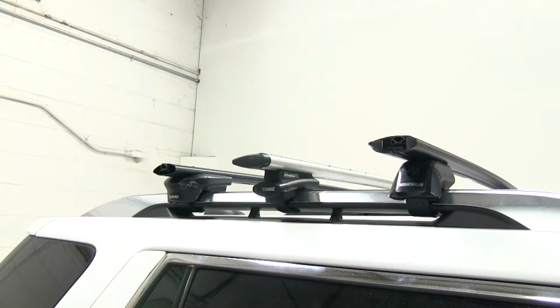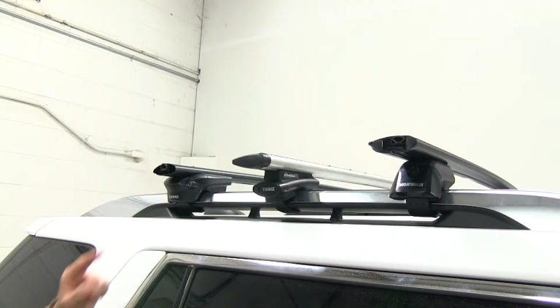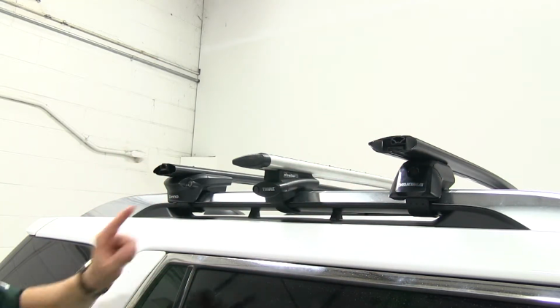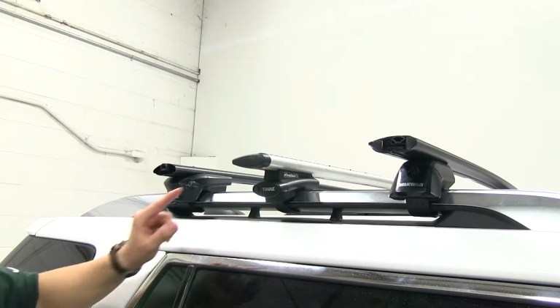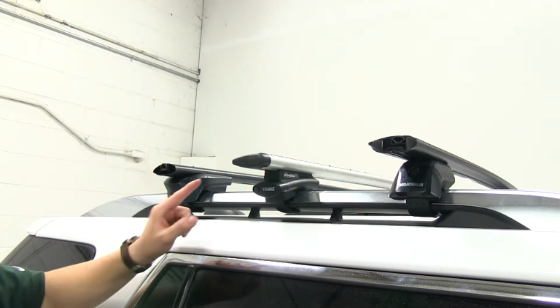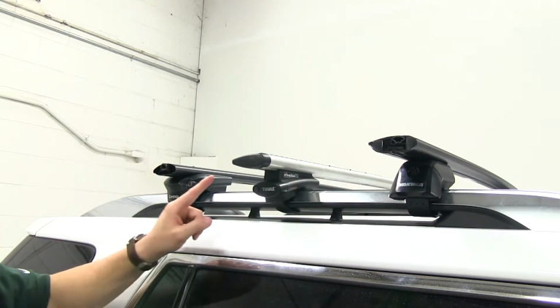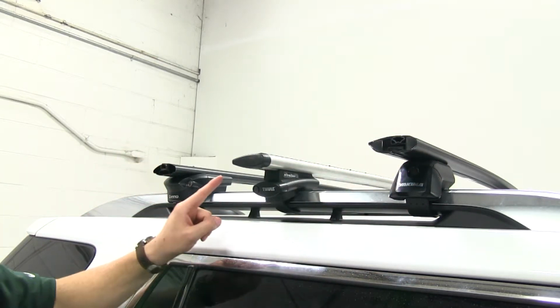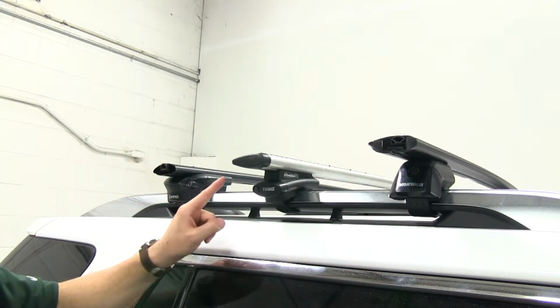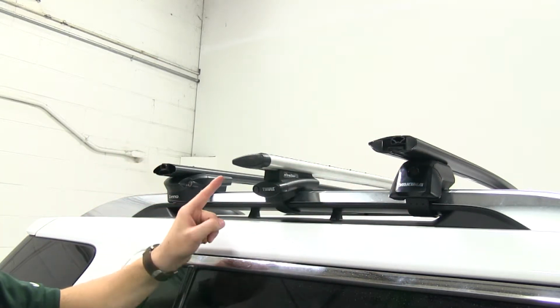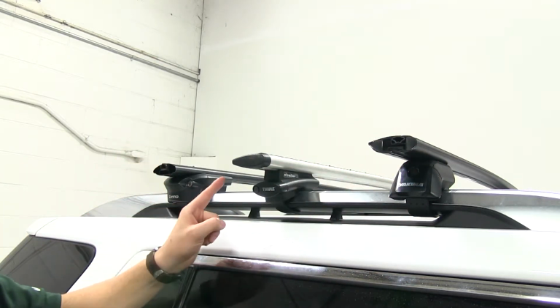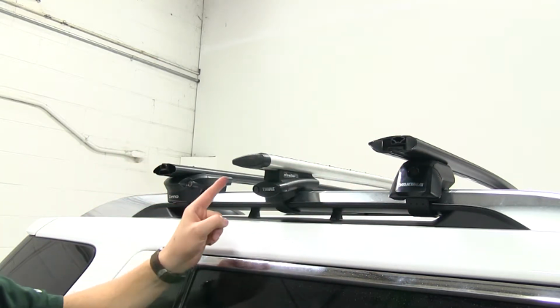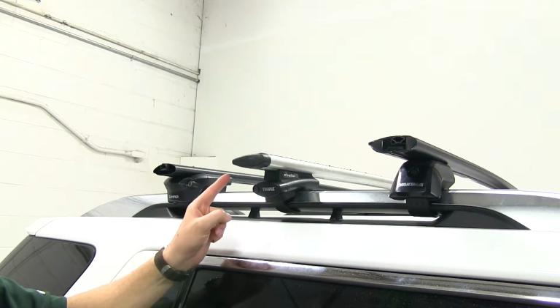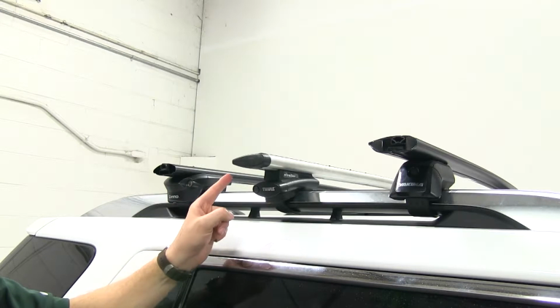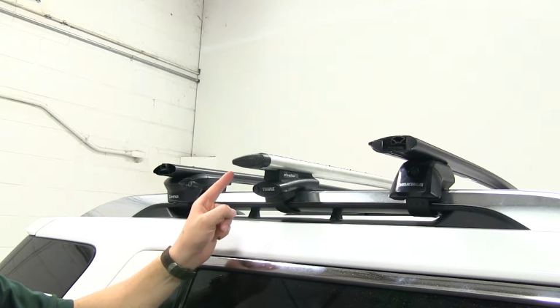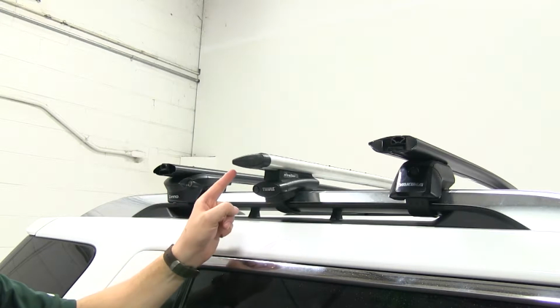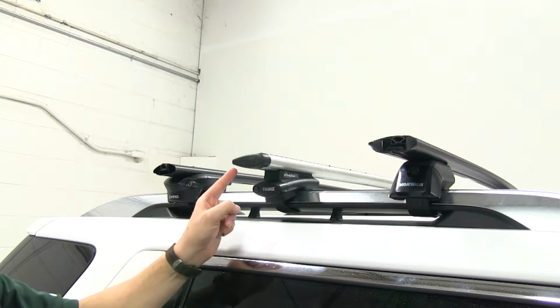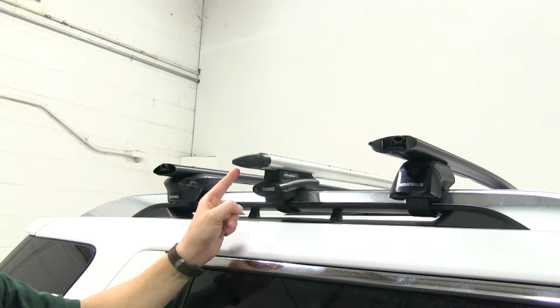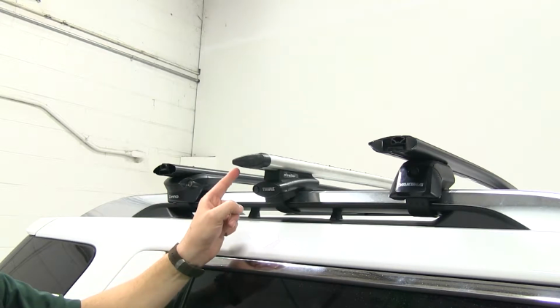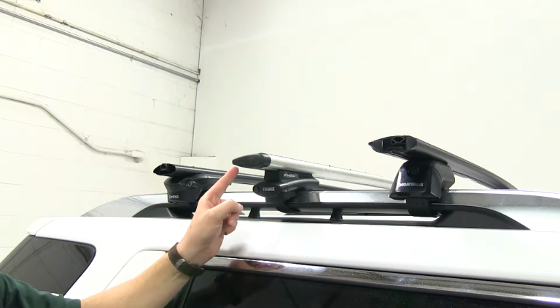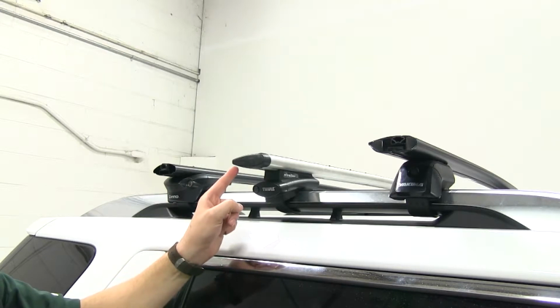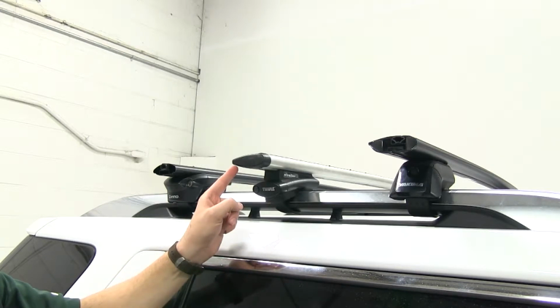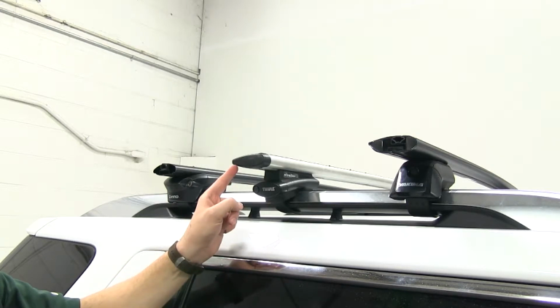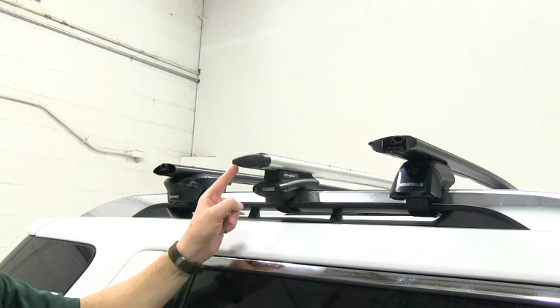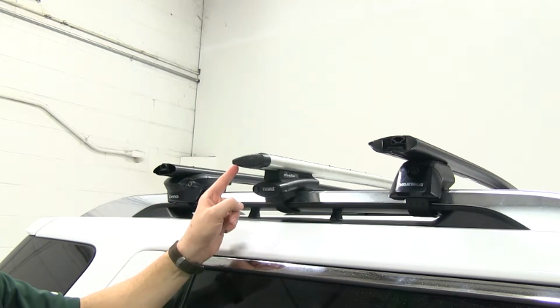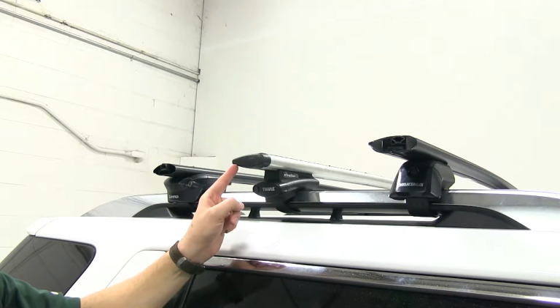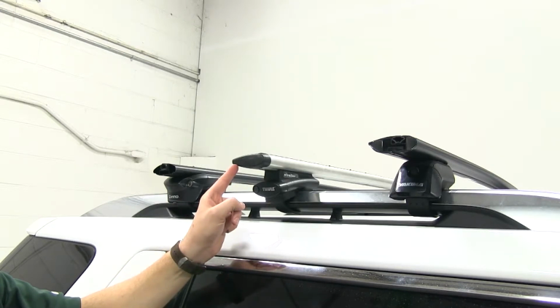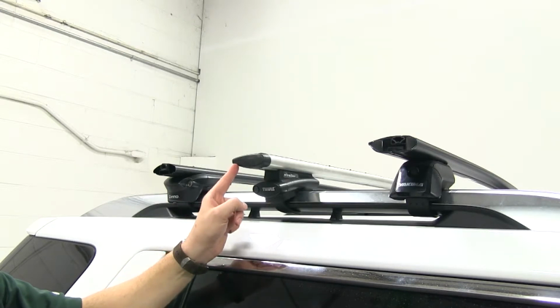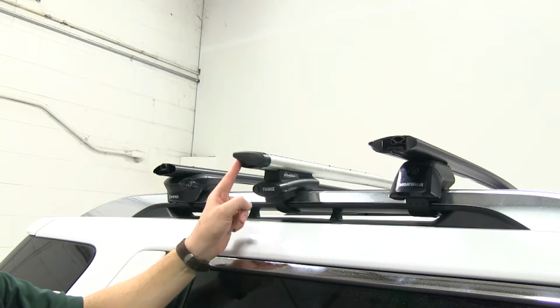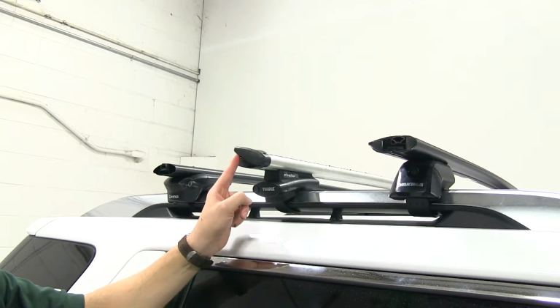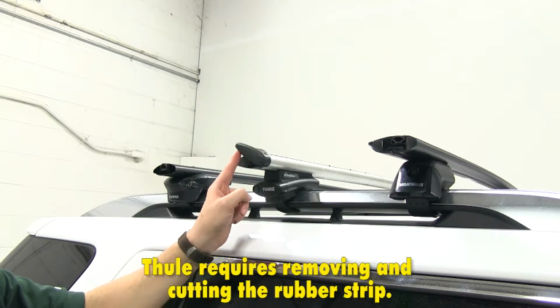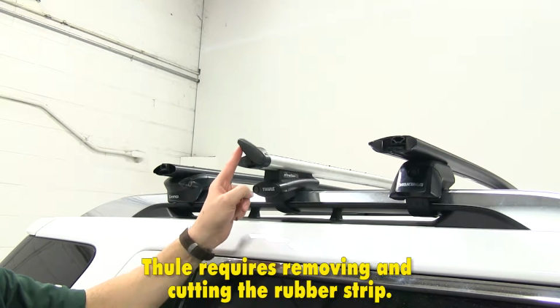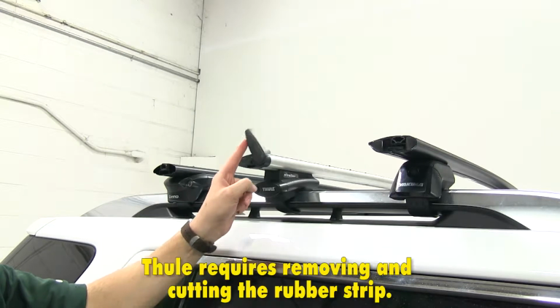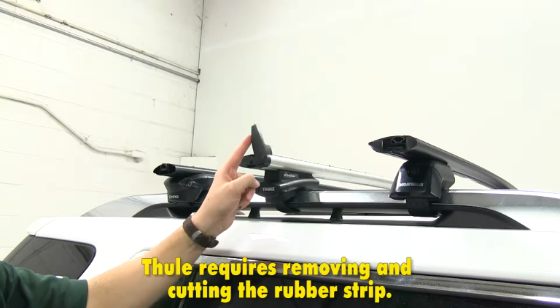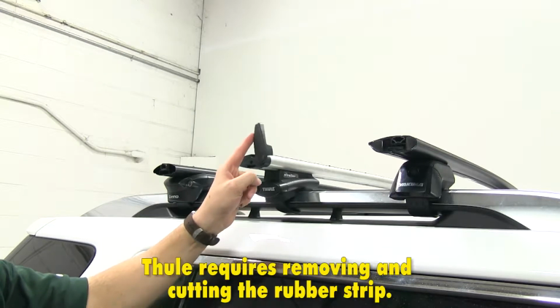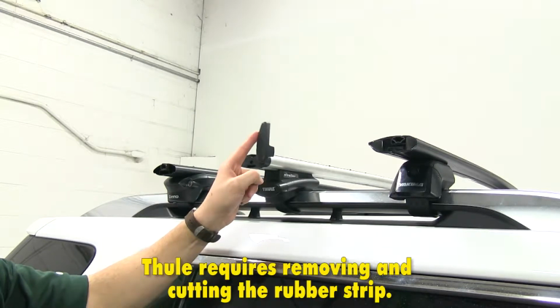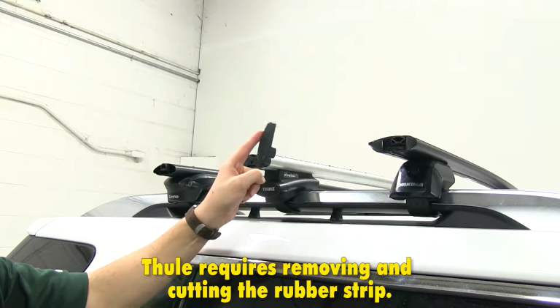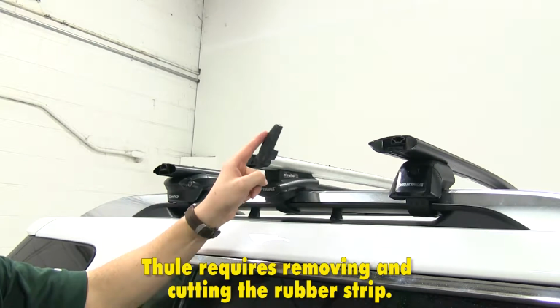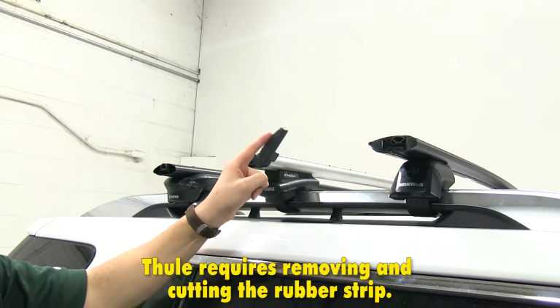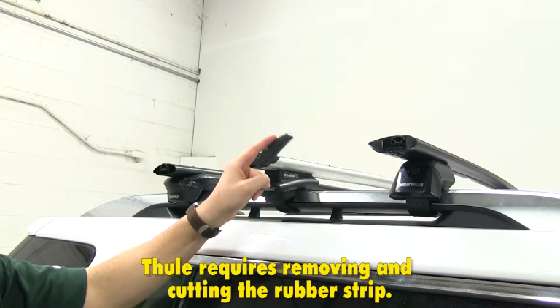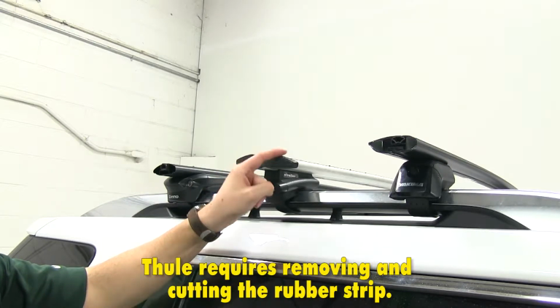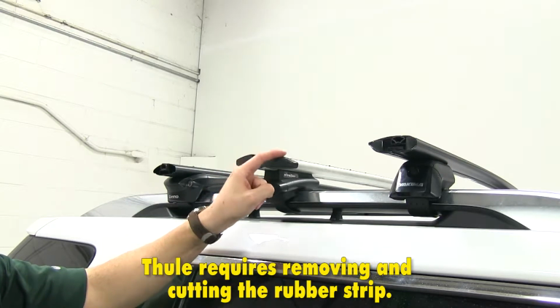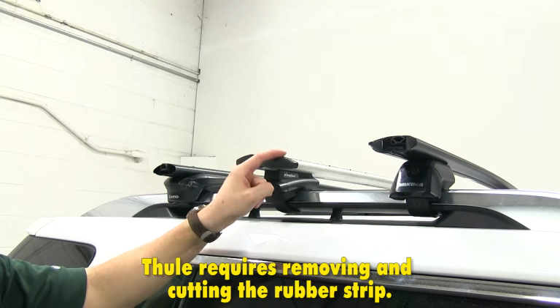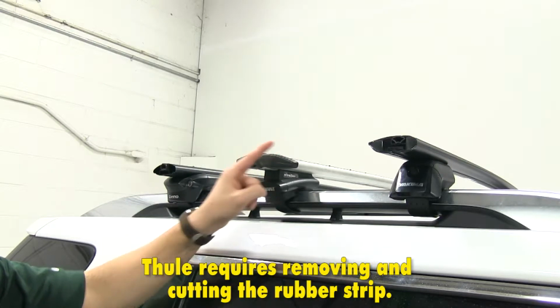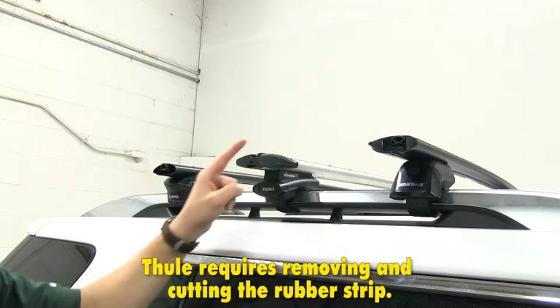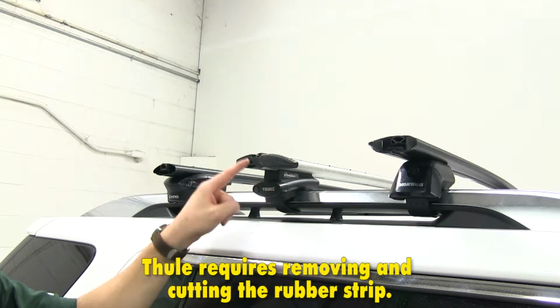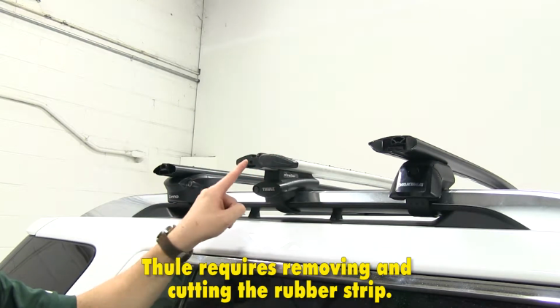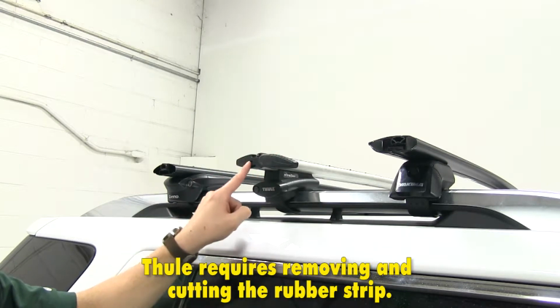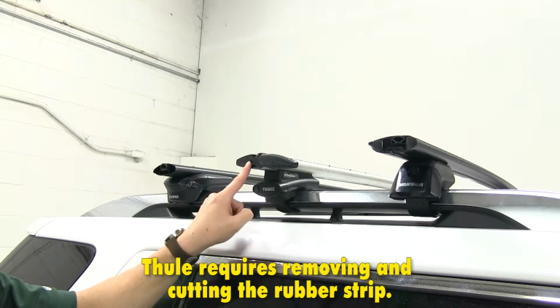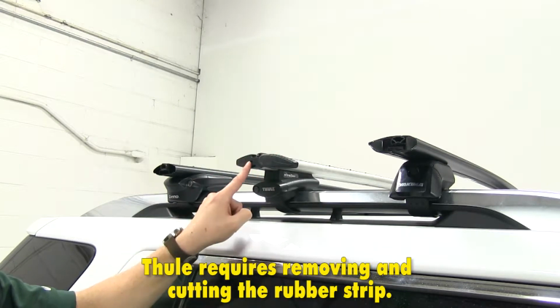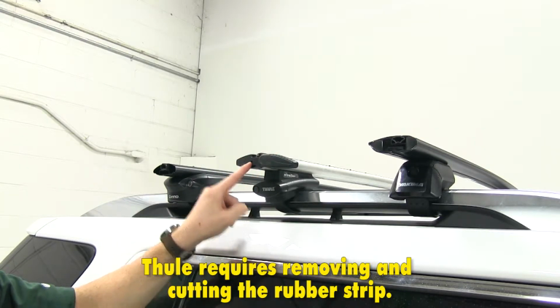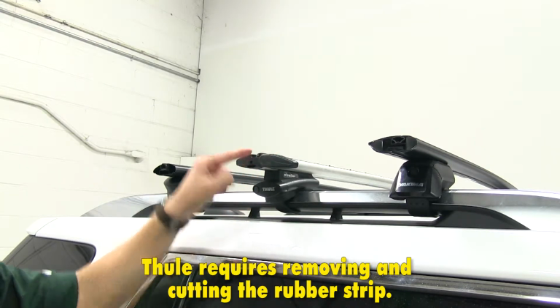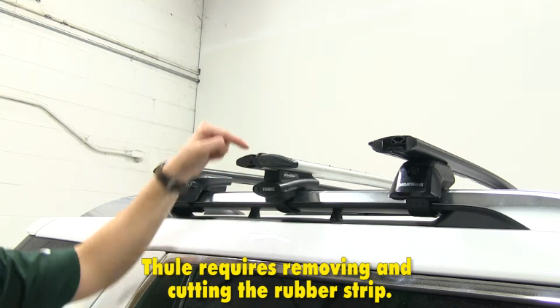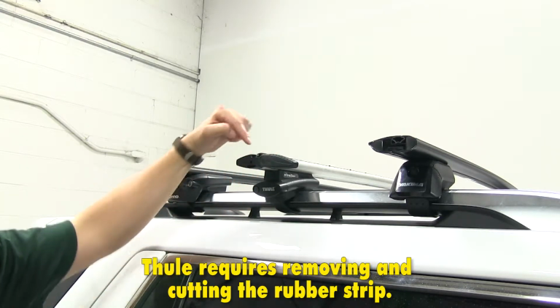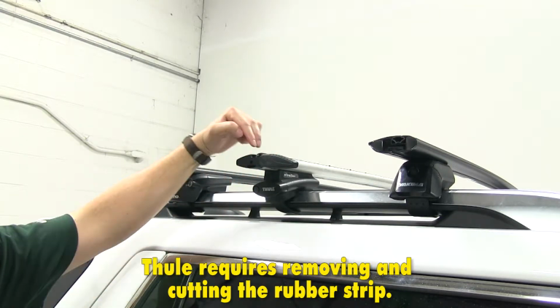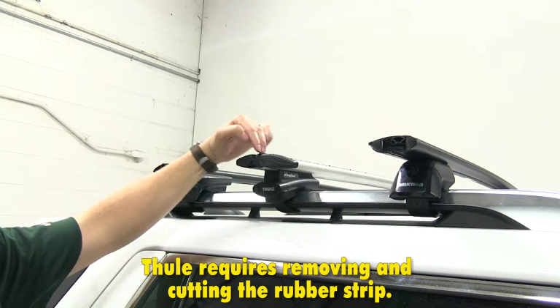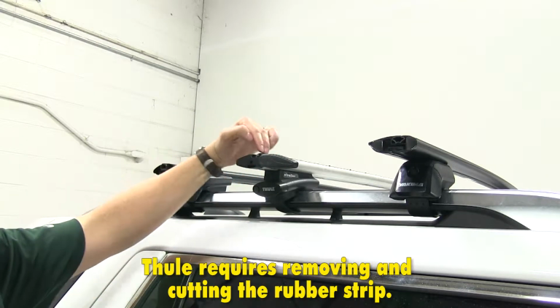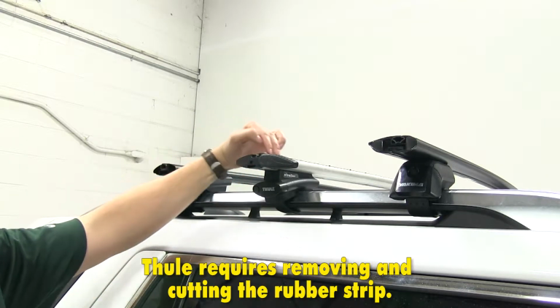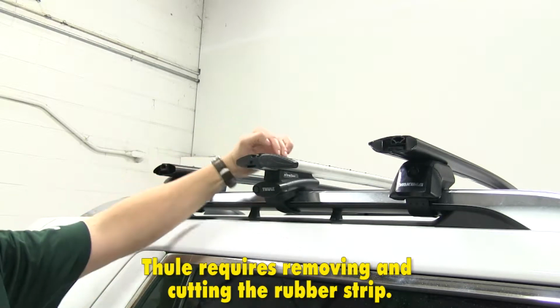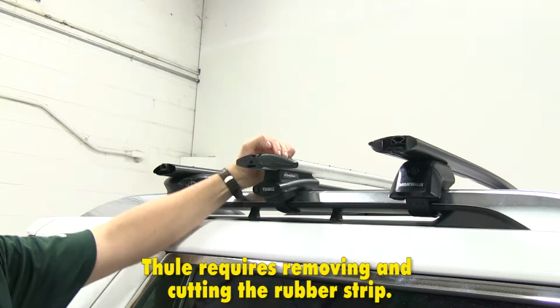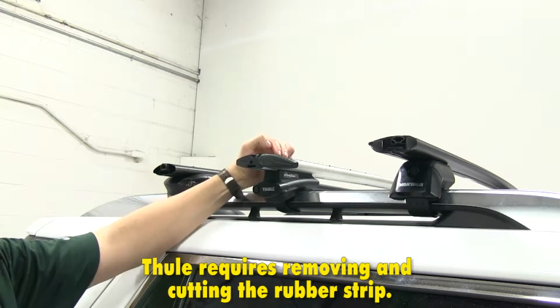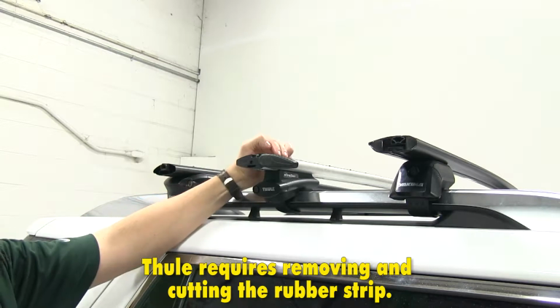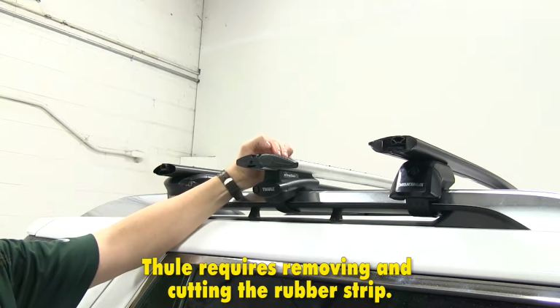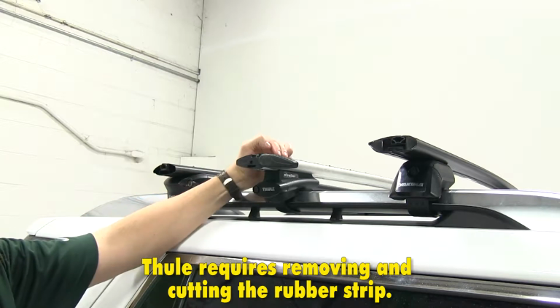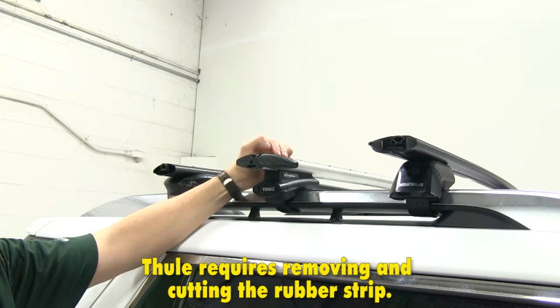With Thule, it has ease of access to the T-Track by just pushing the end cap open, and you have your access right there.